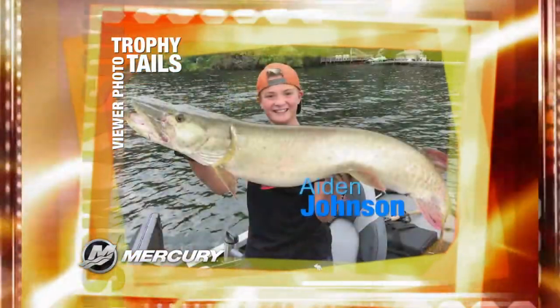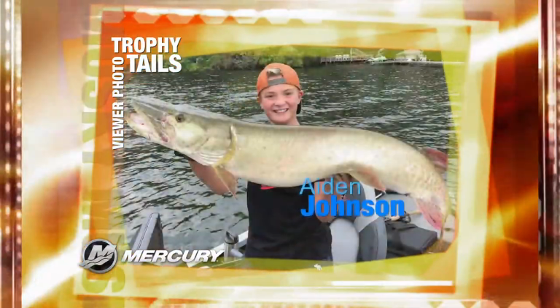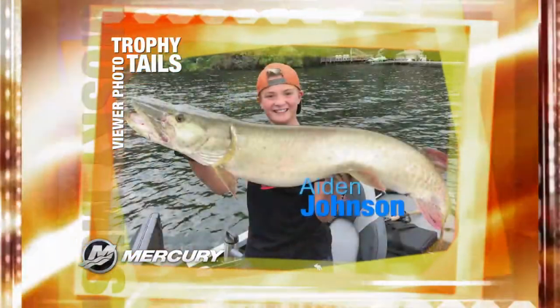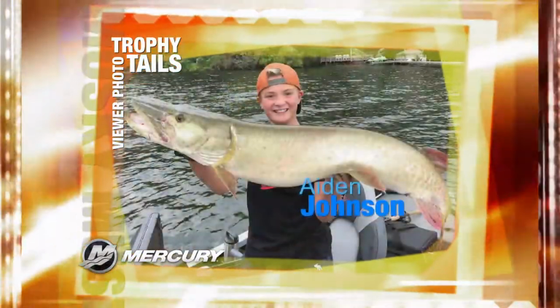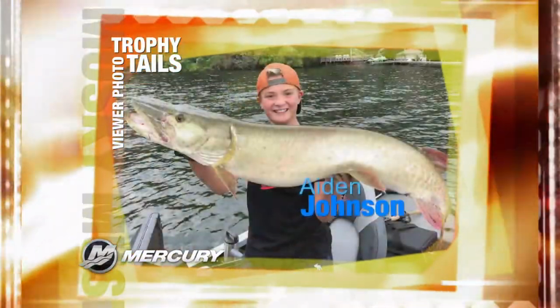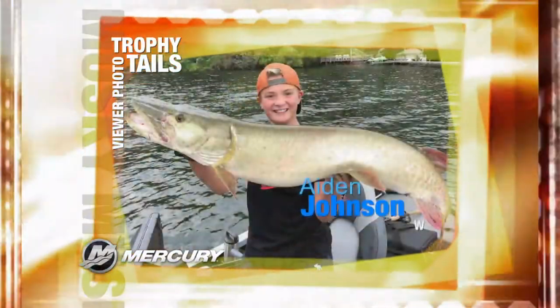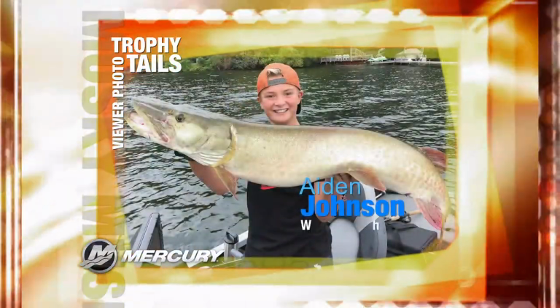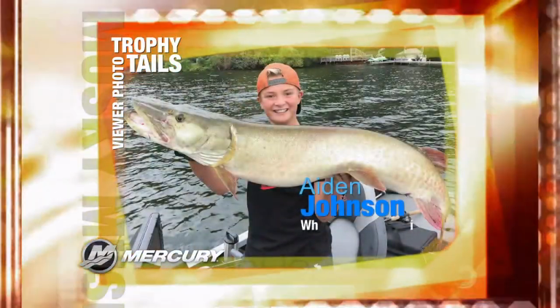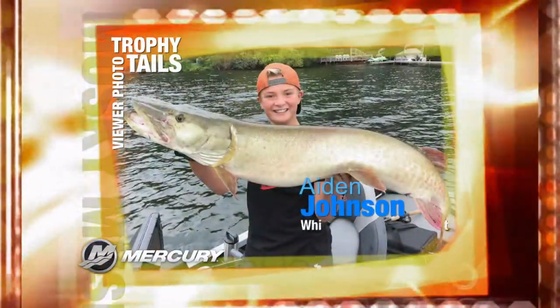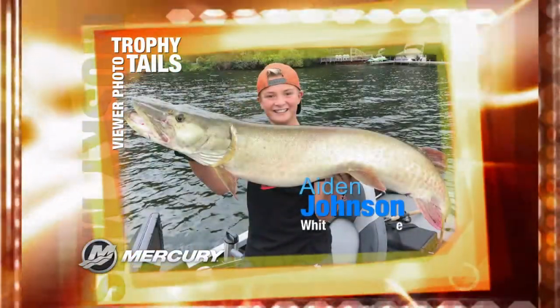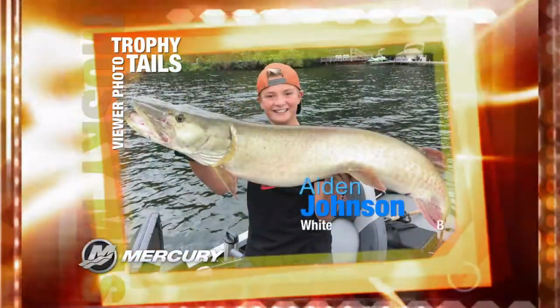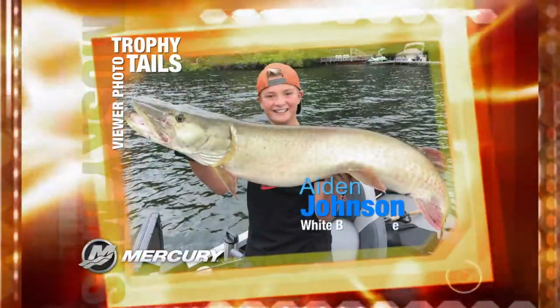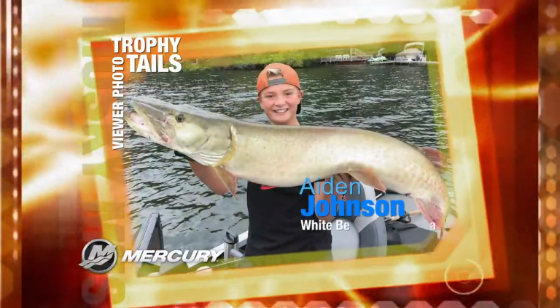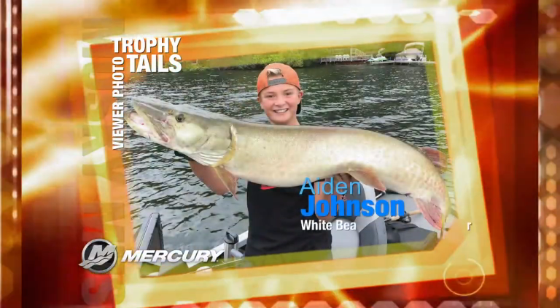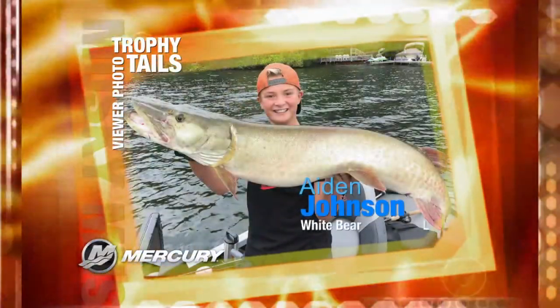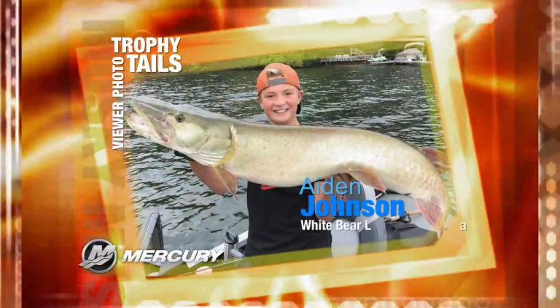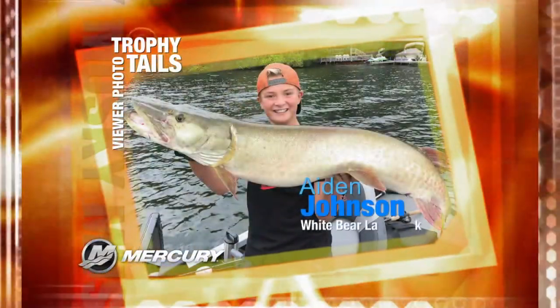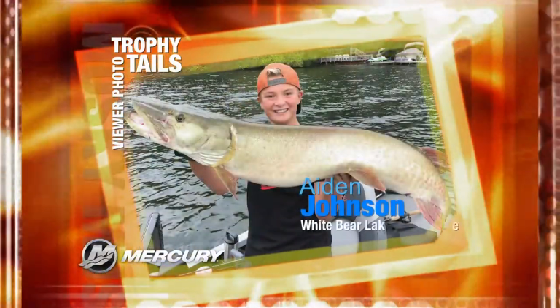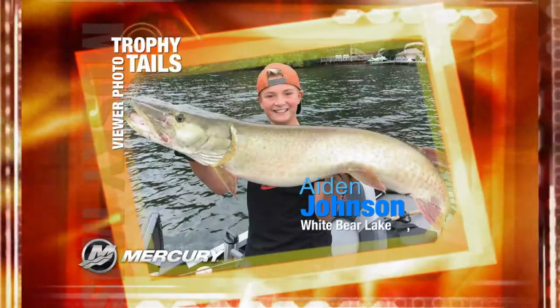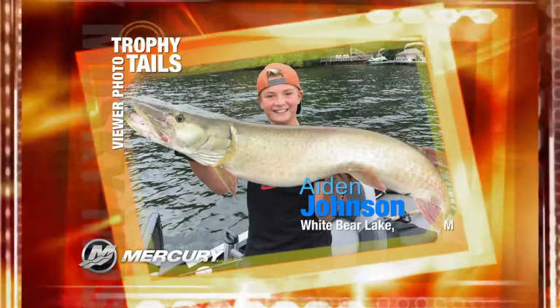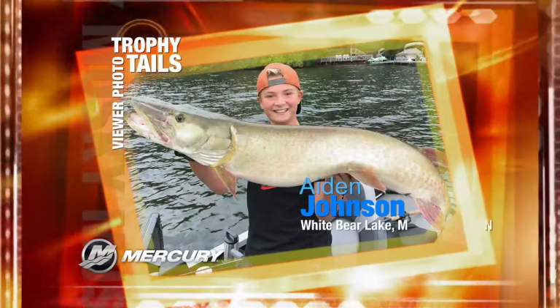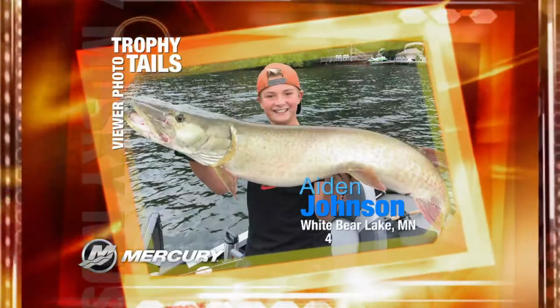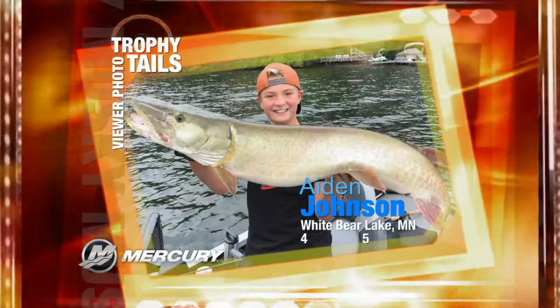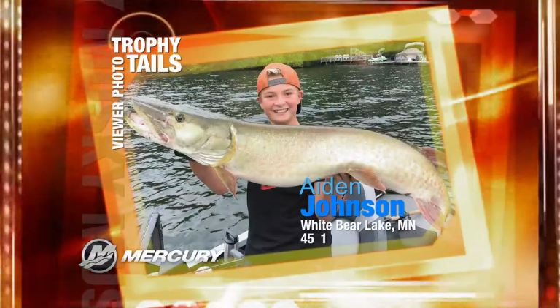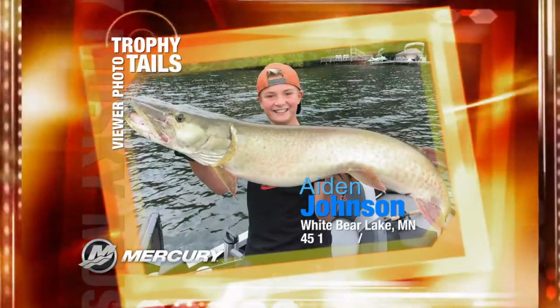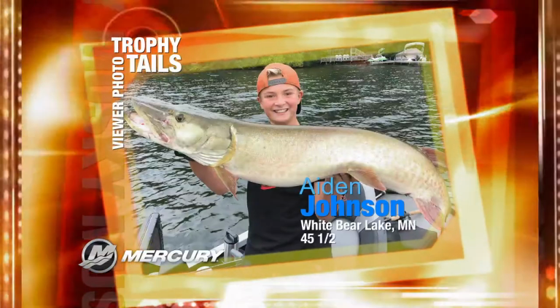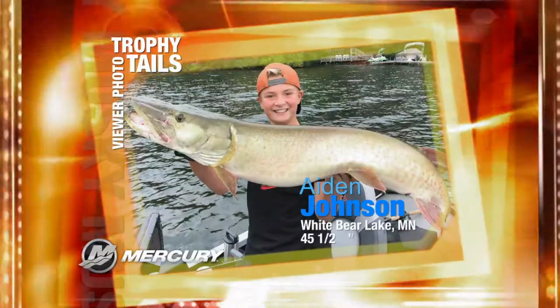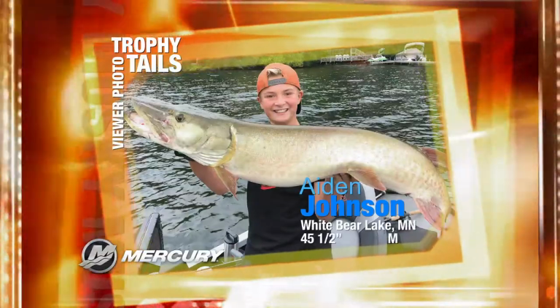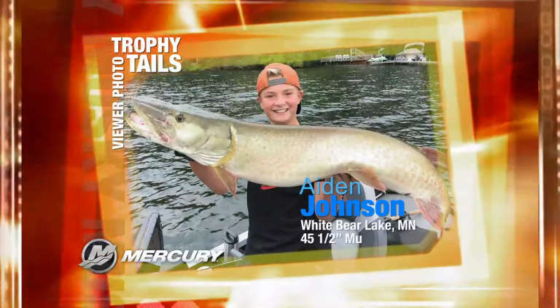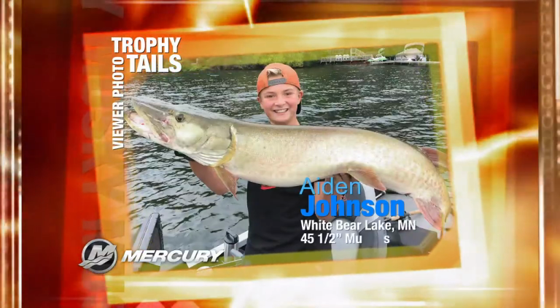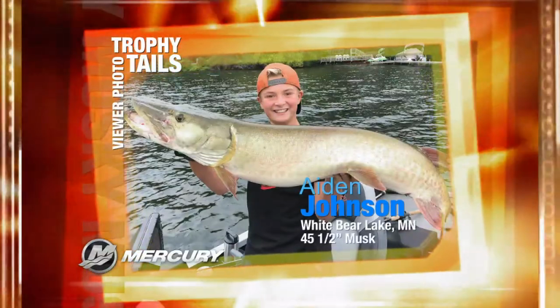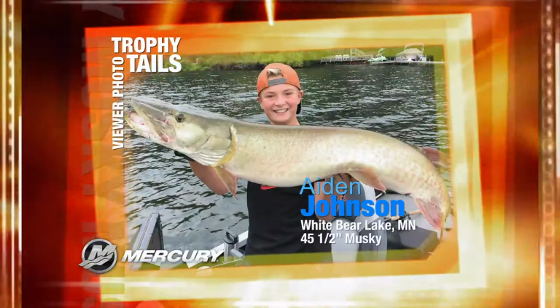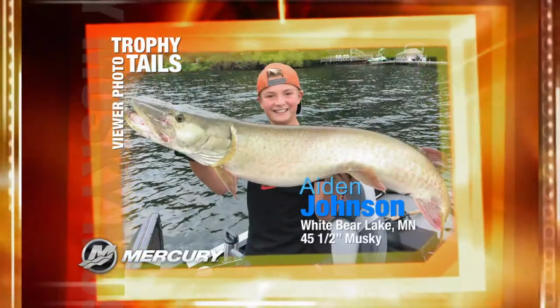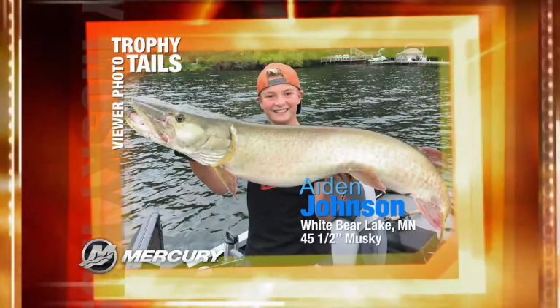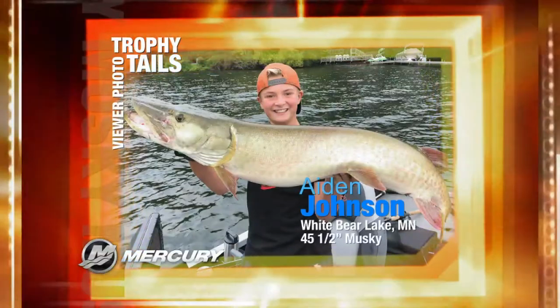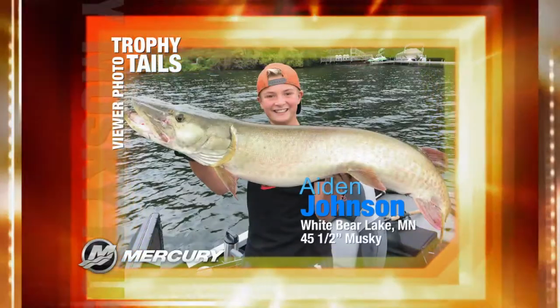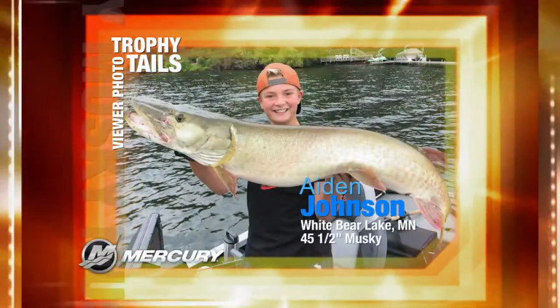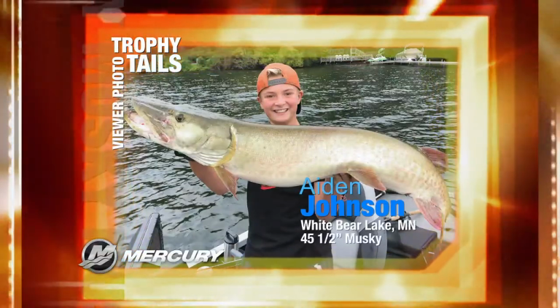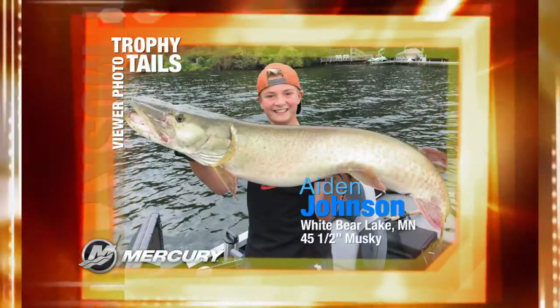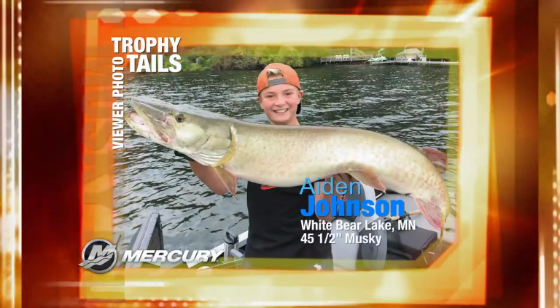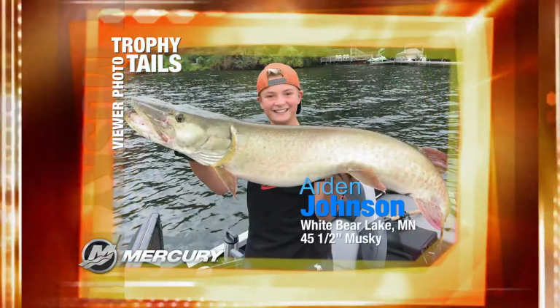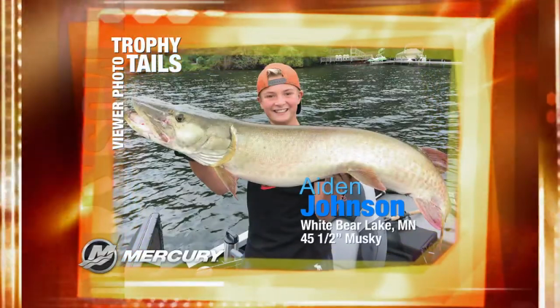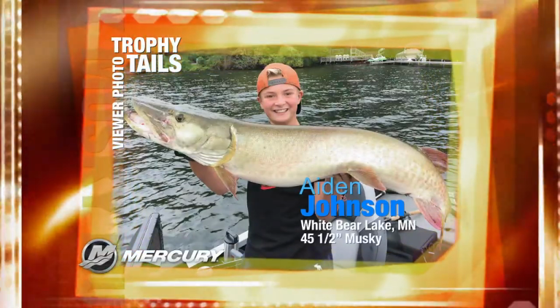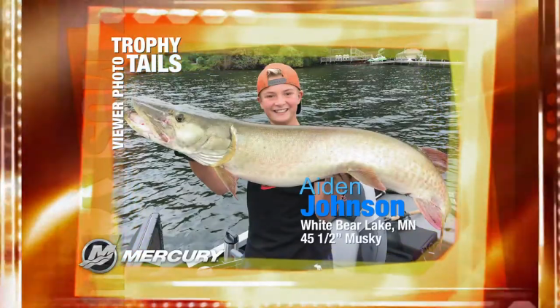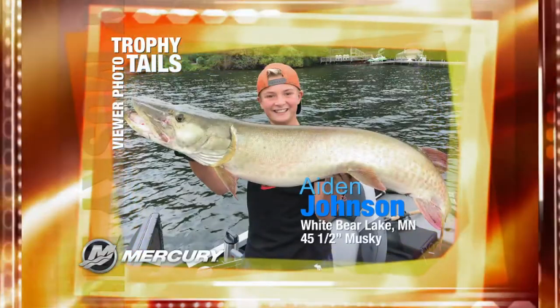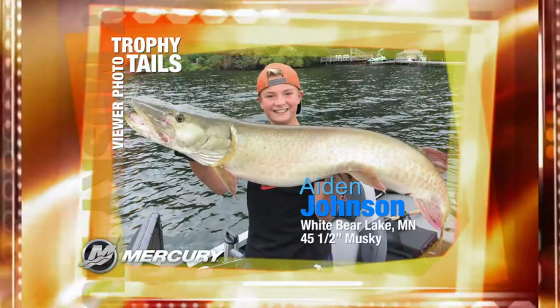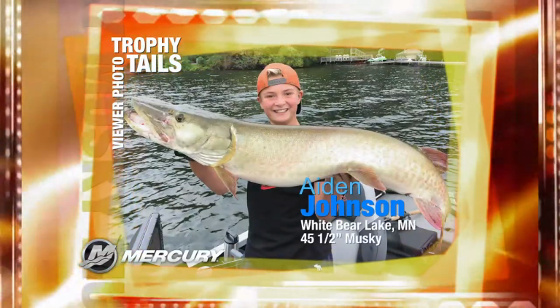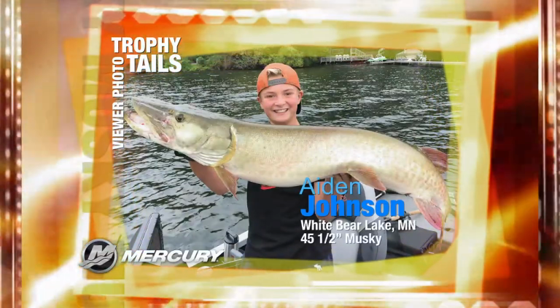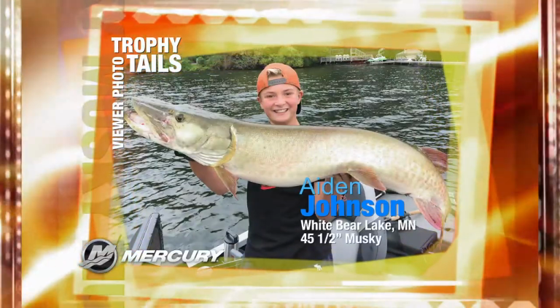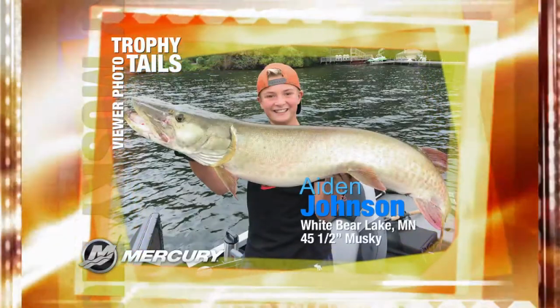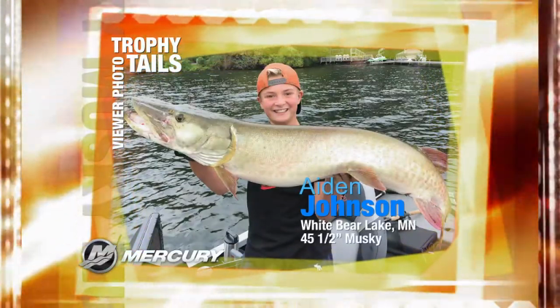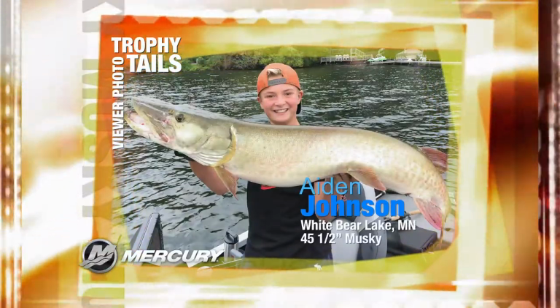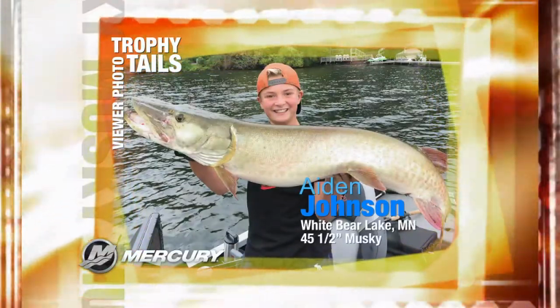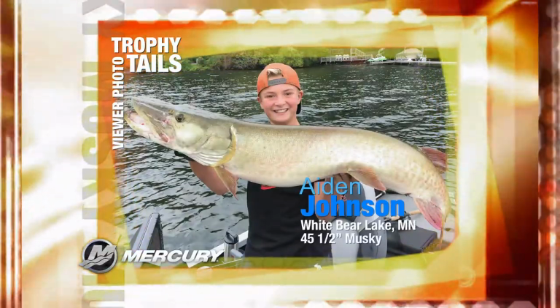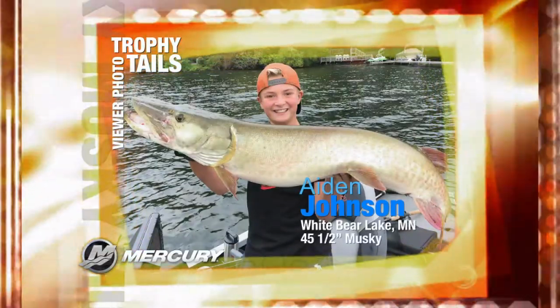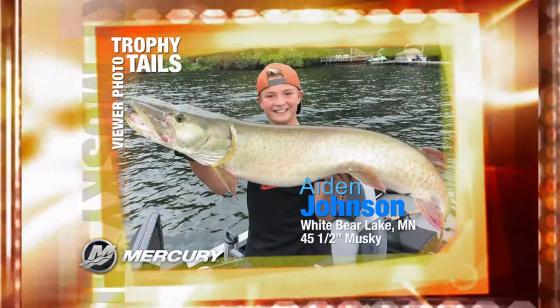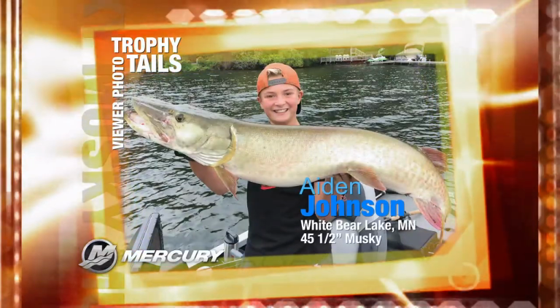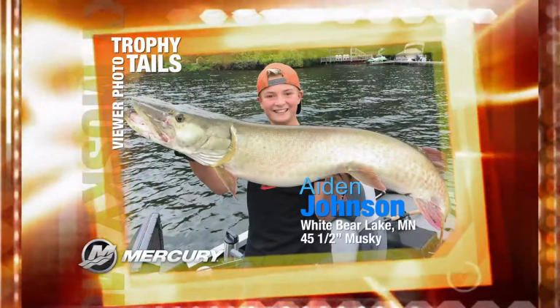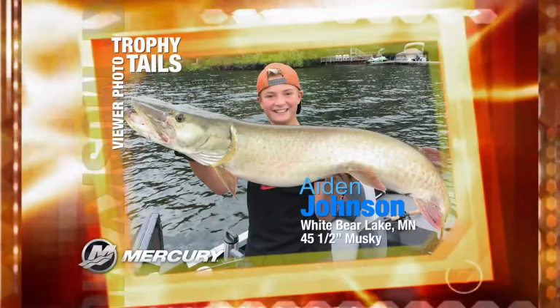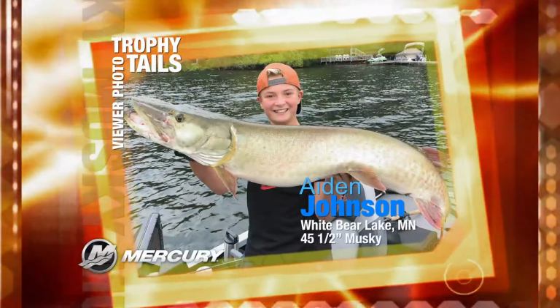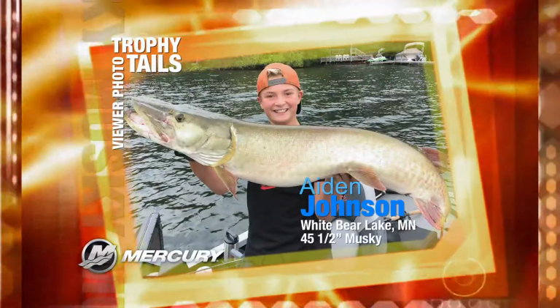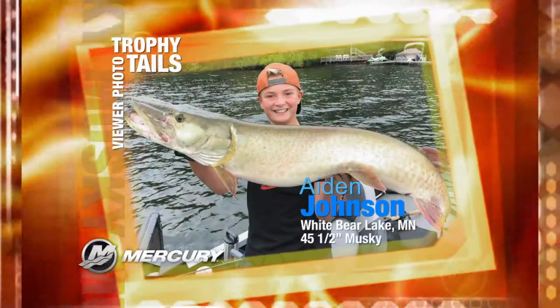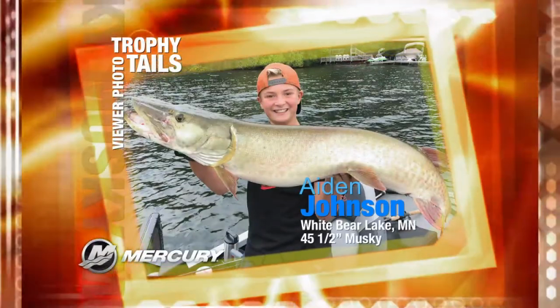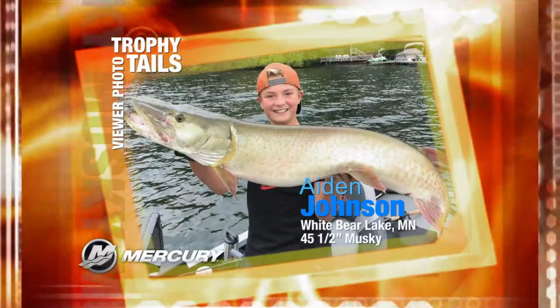Aiden Johnson from White Bear Lake, Minnesota caught and released this 45-and-a-half-inch muskie on White Bear Lake.